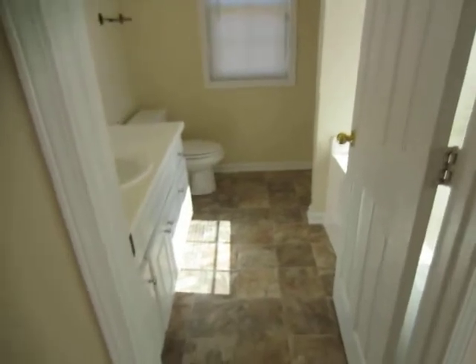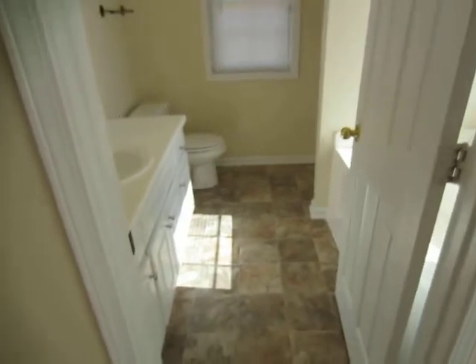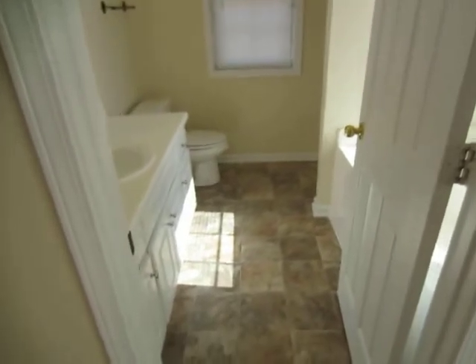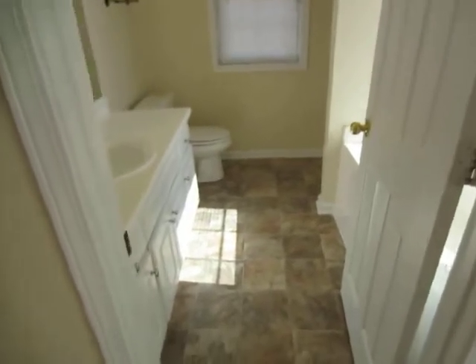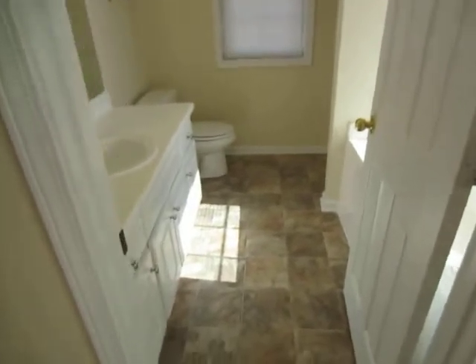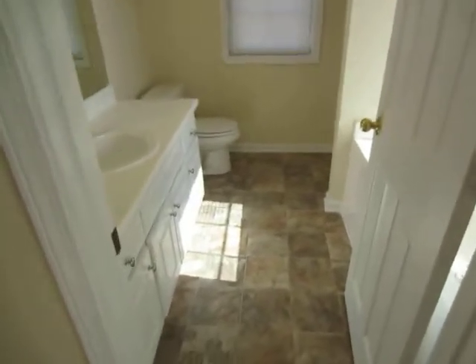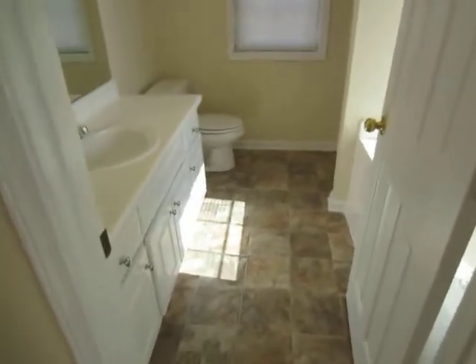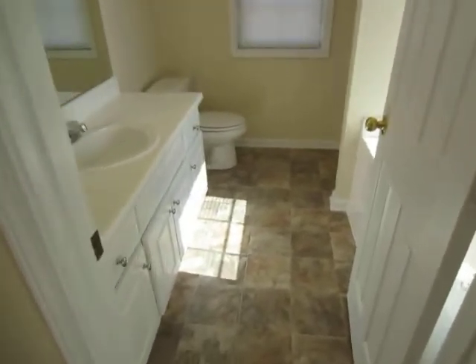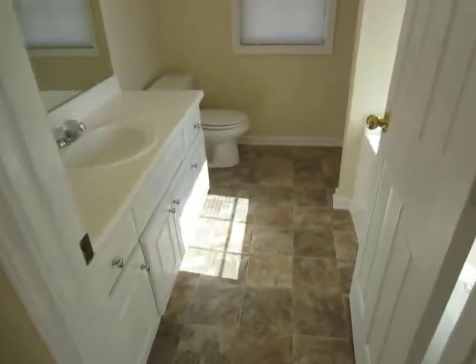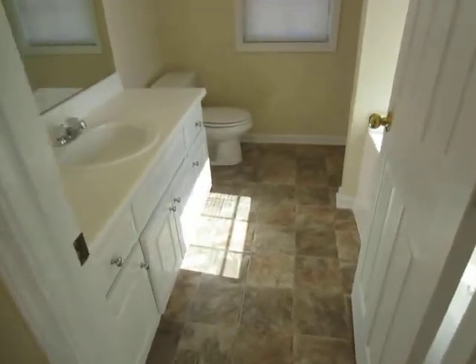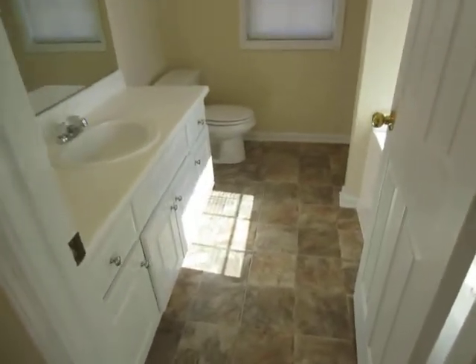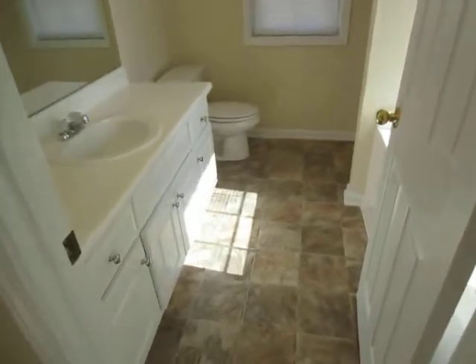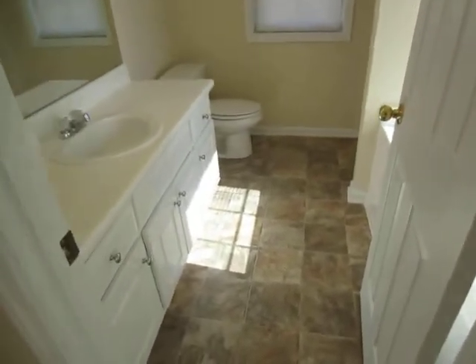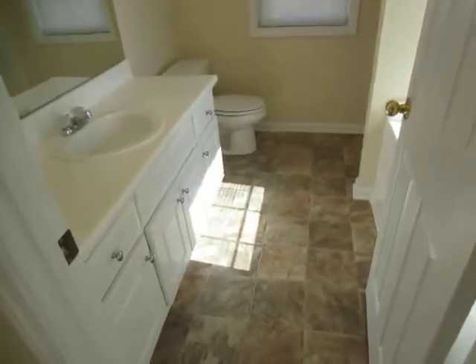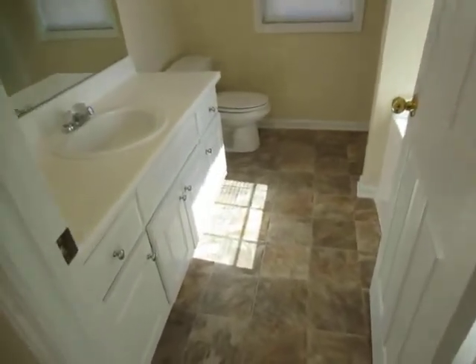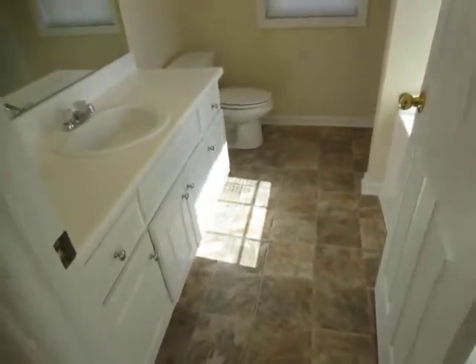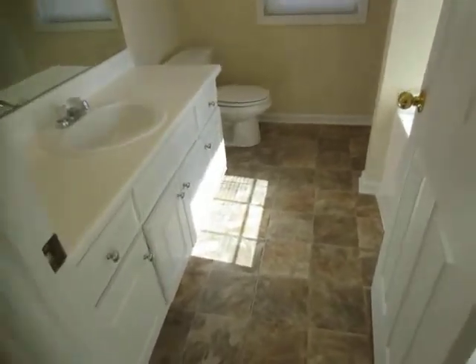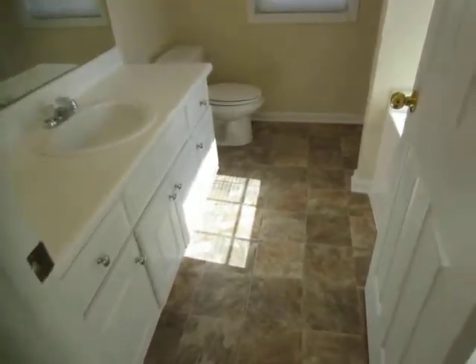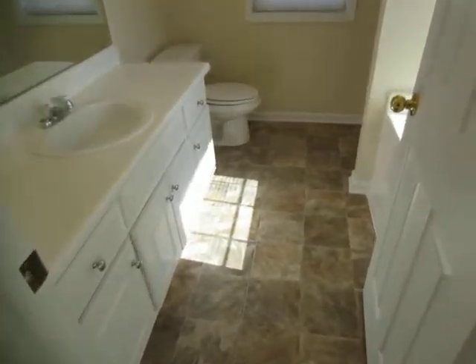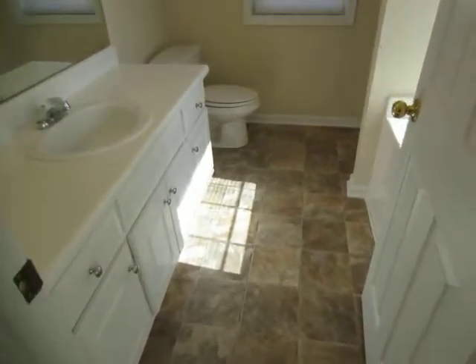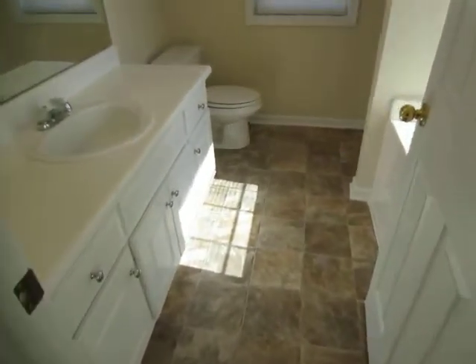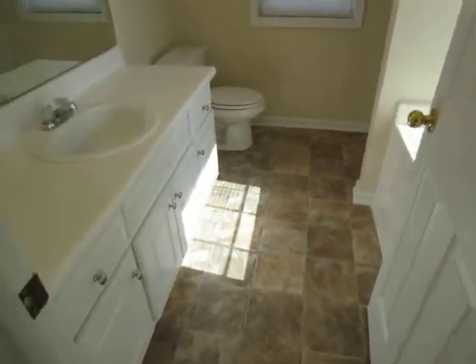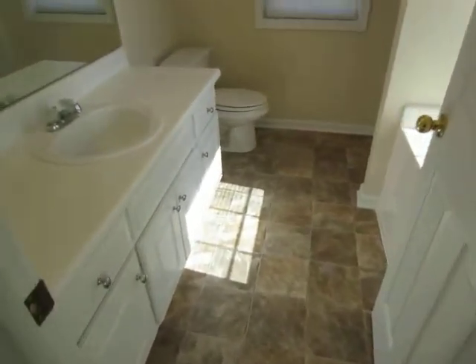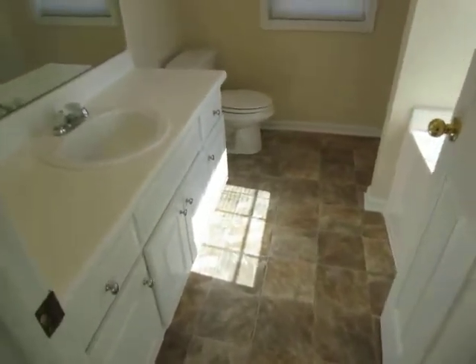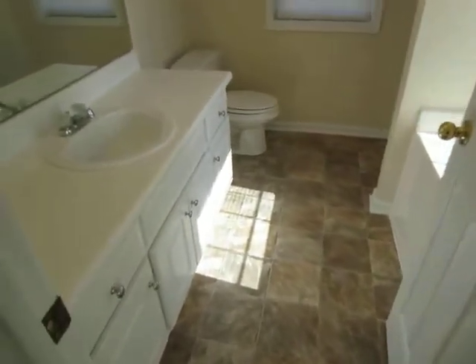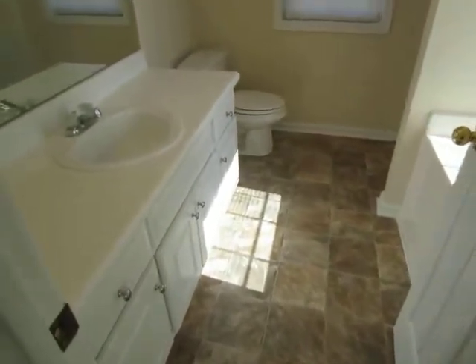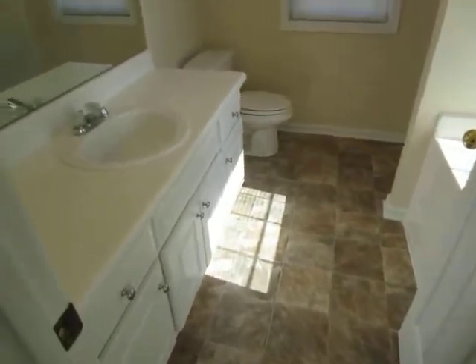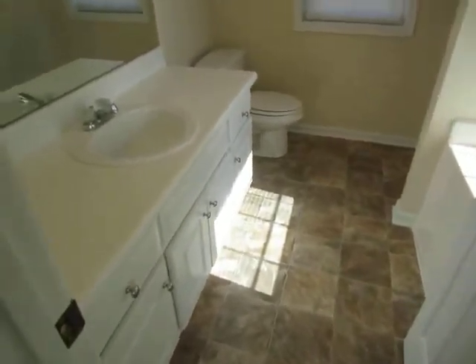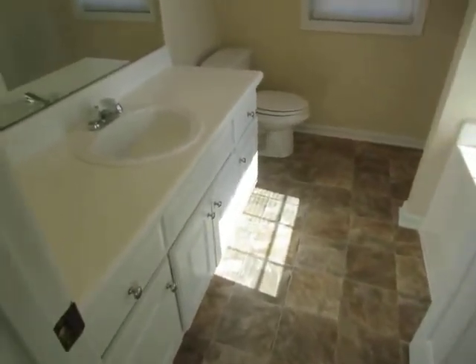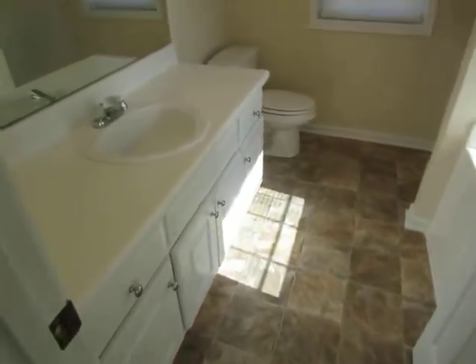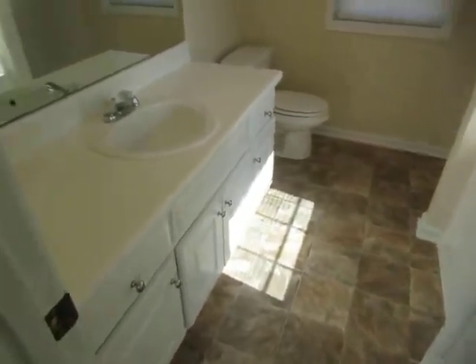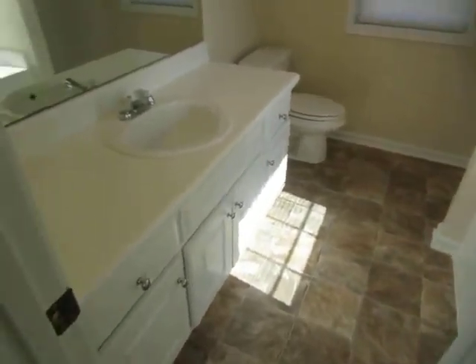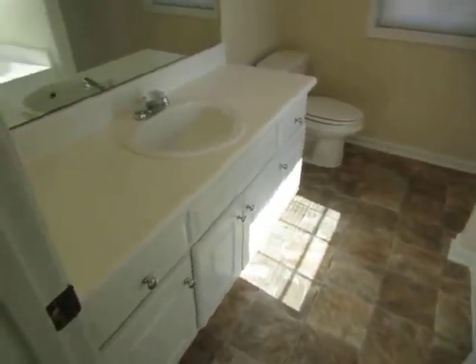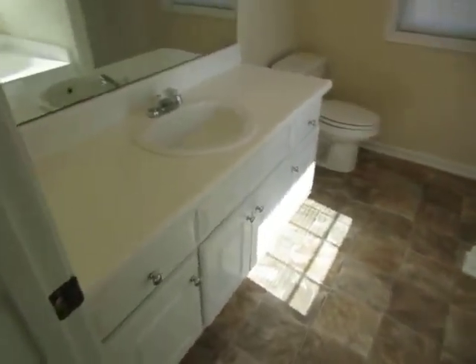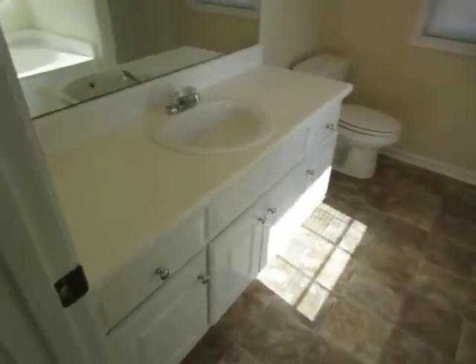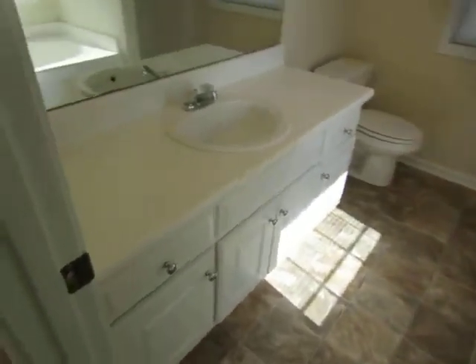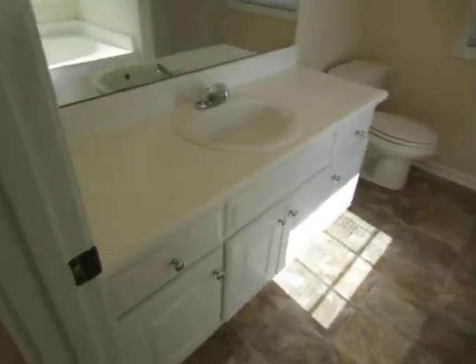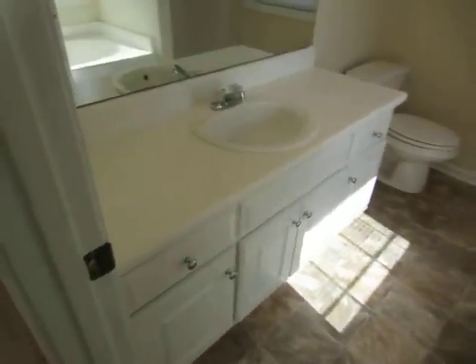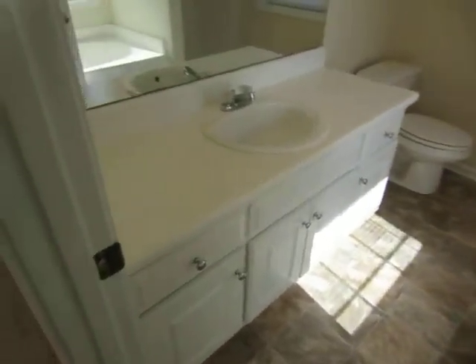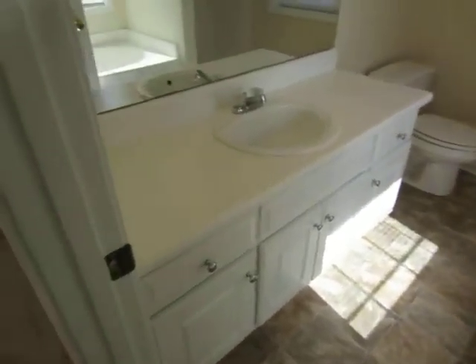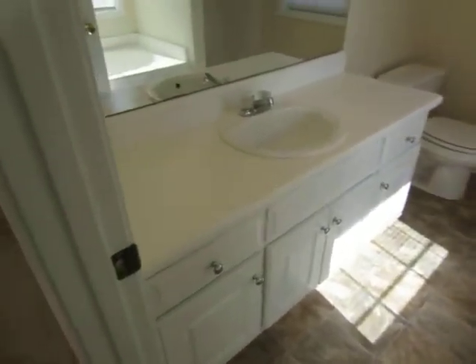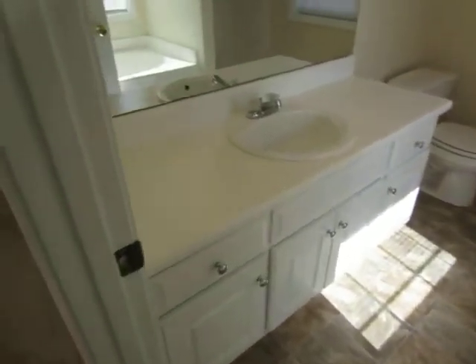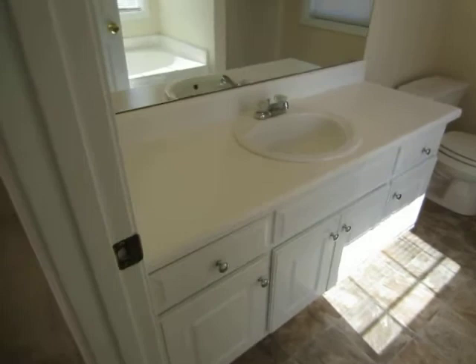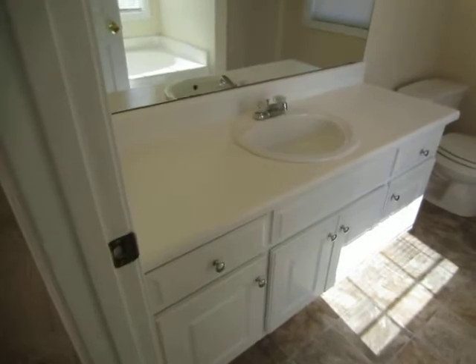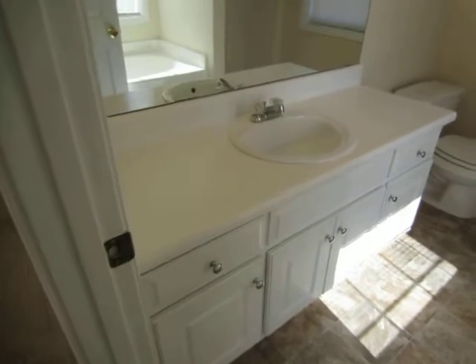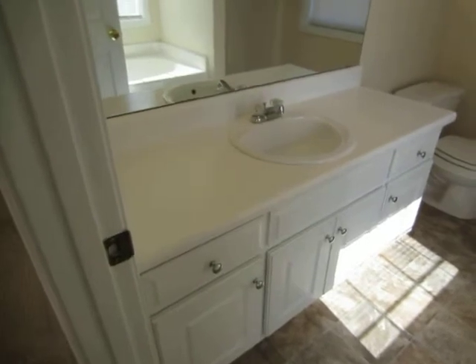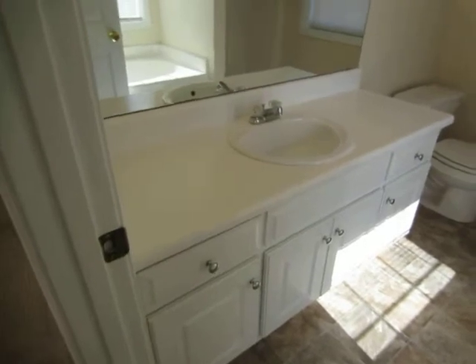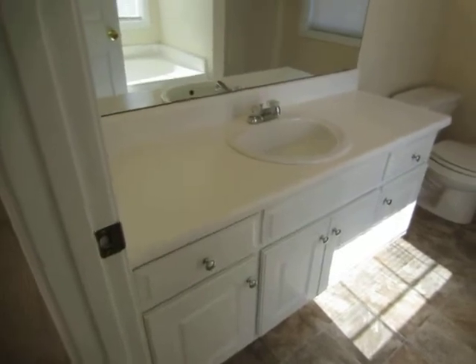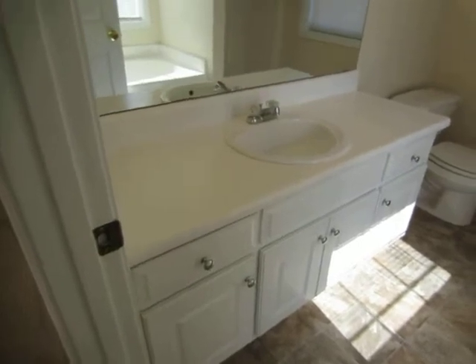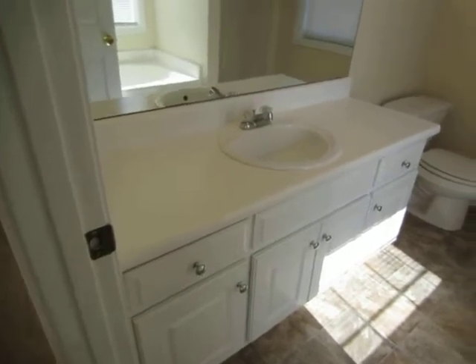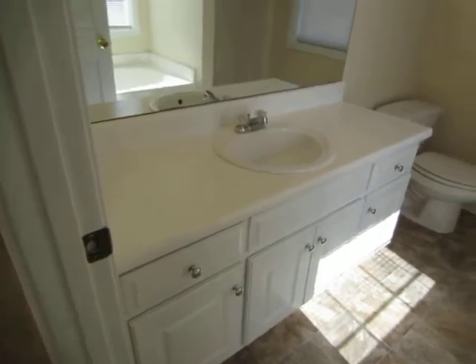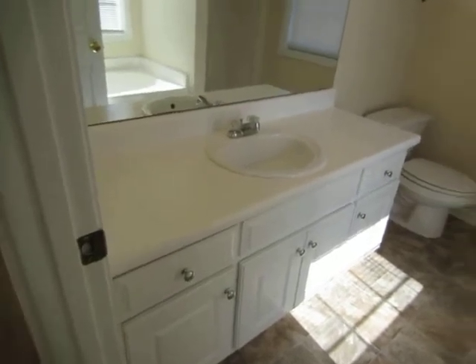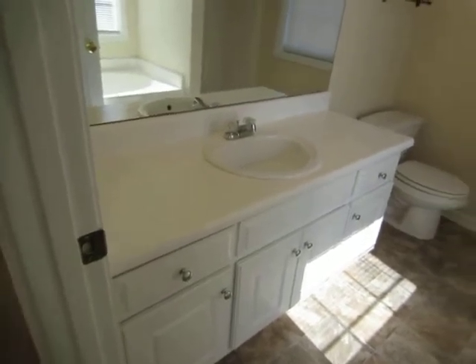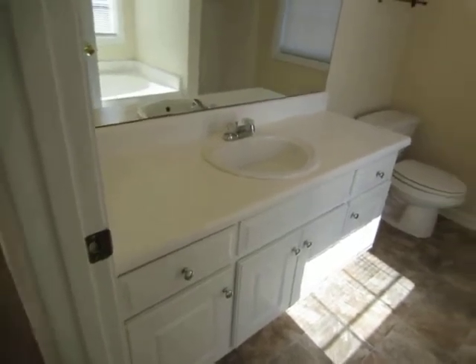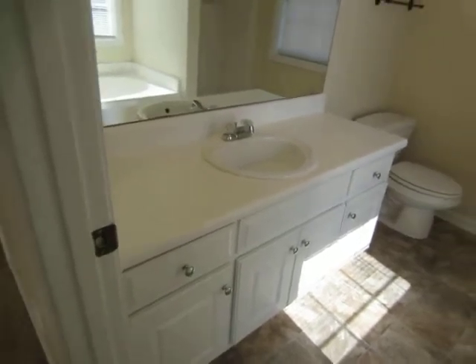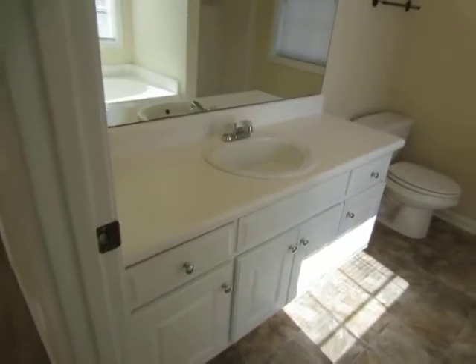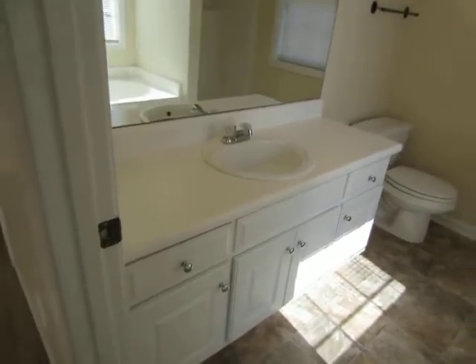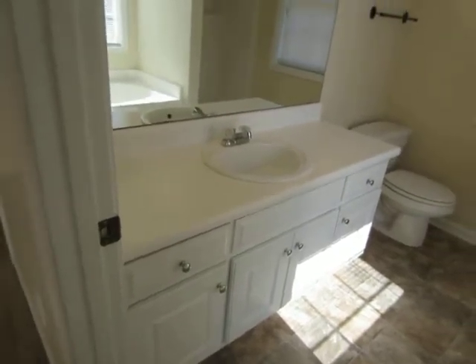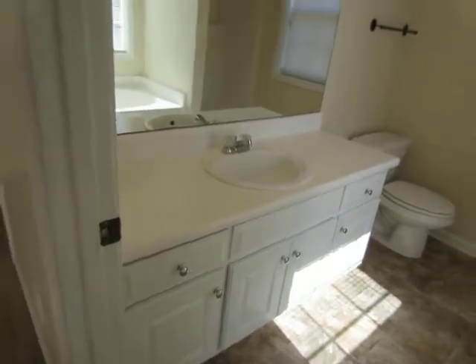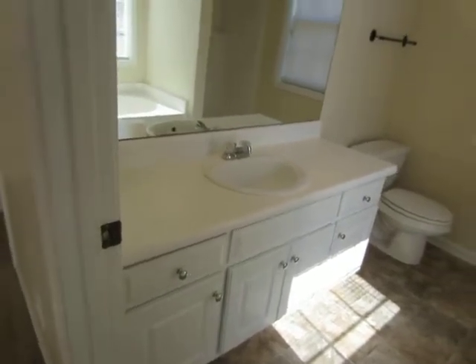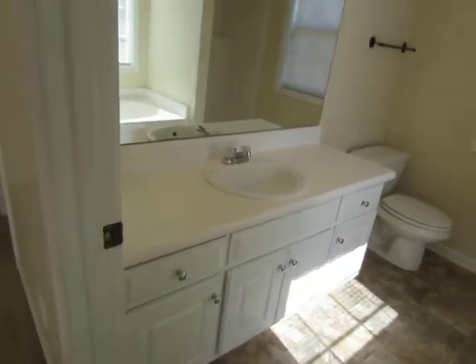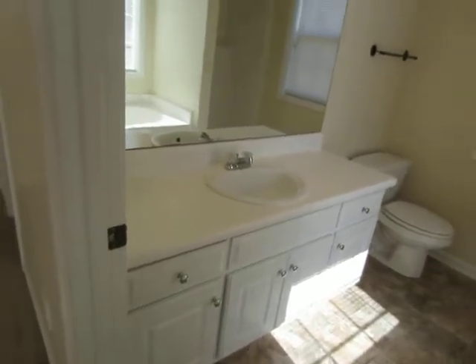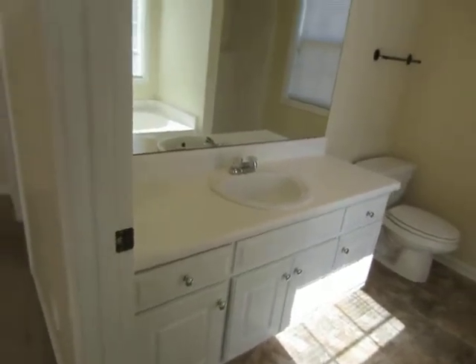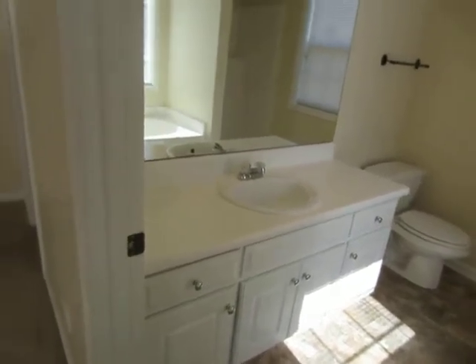The master bath has new flooring and the countertops have been painted. New flooring in the closet also.